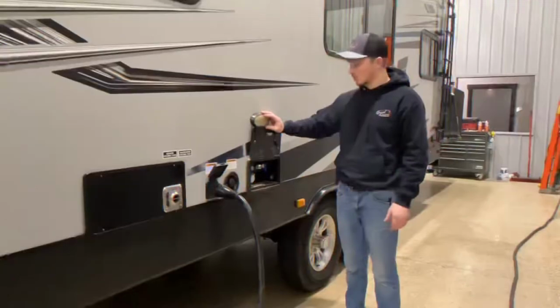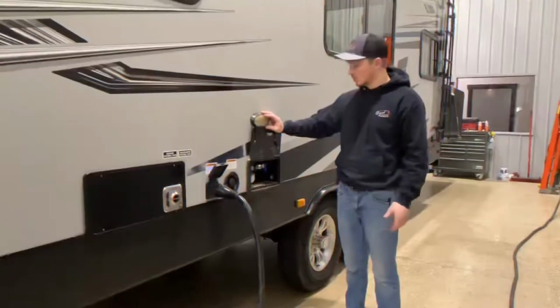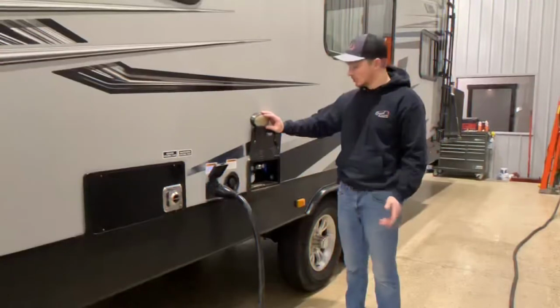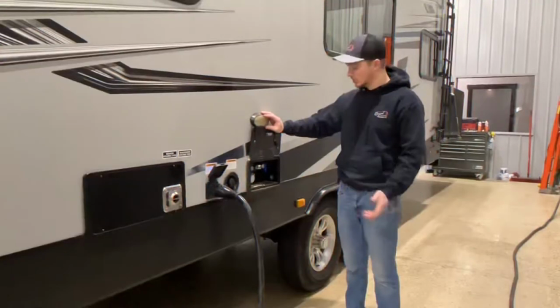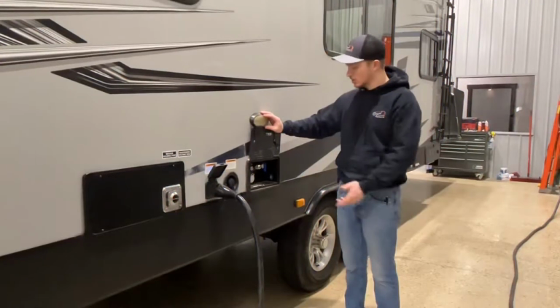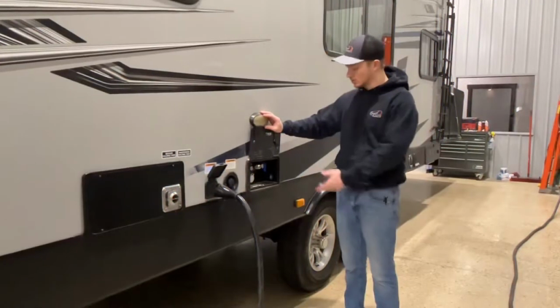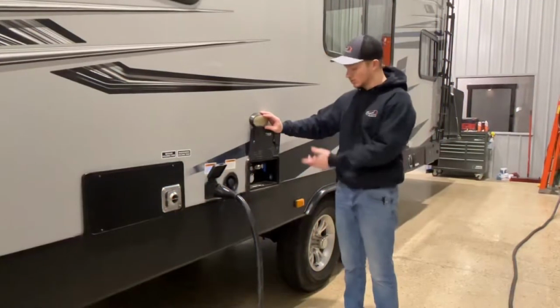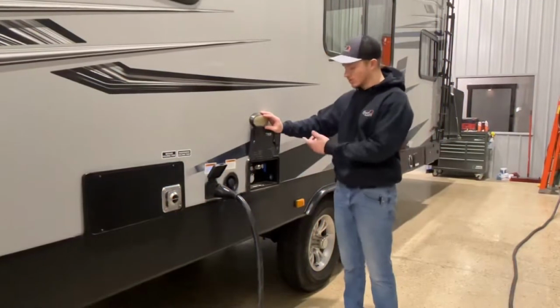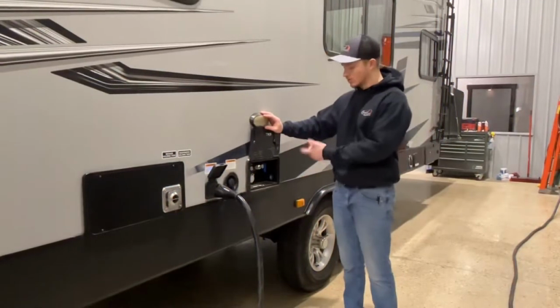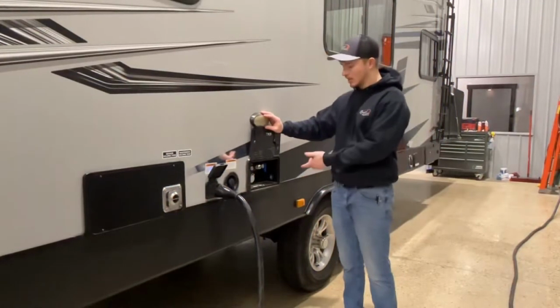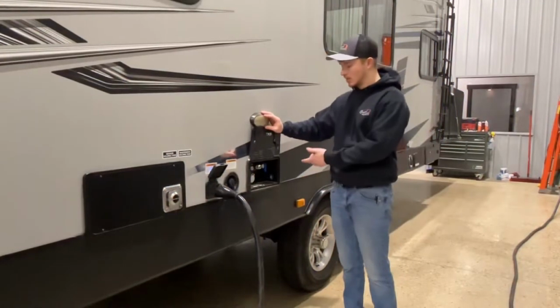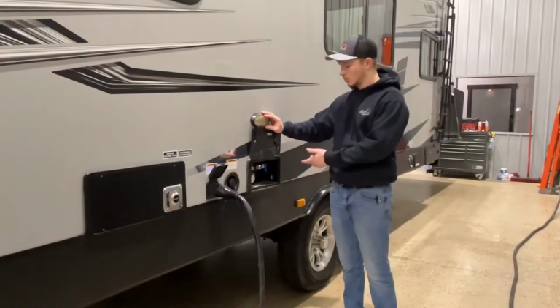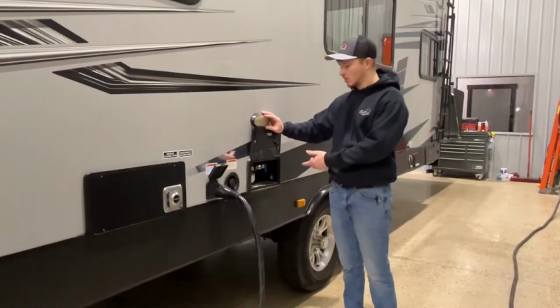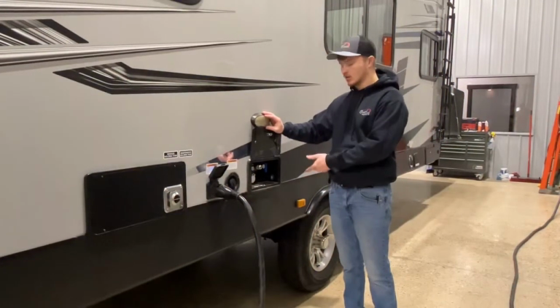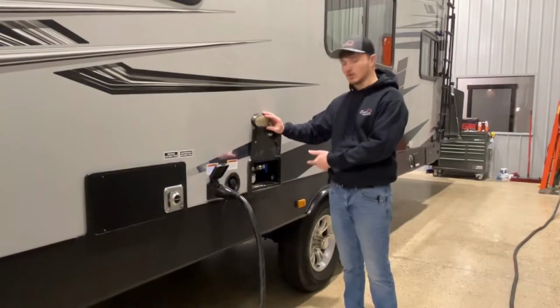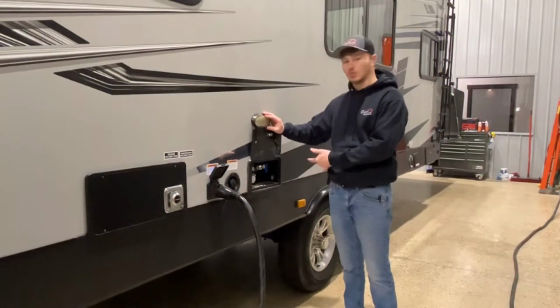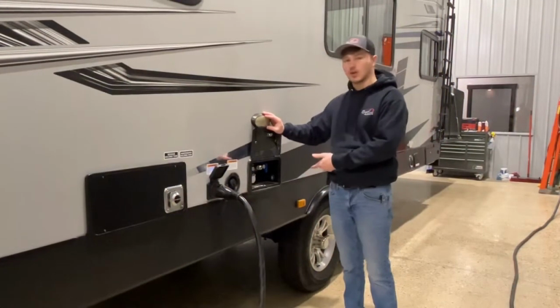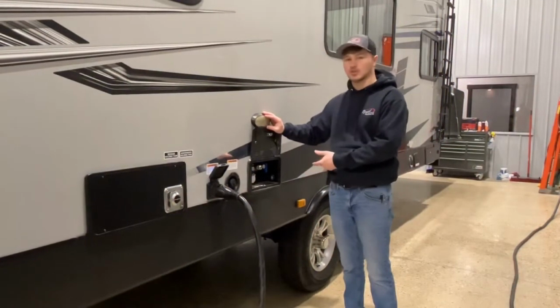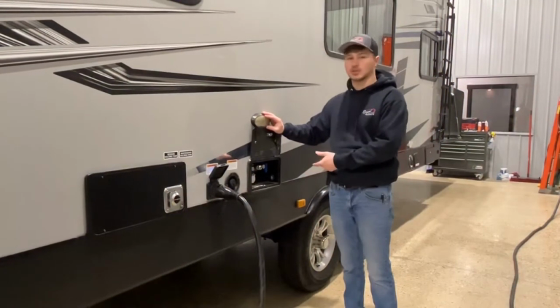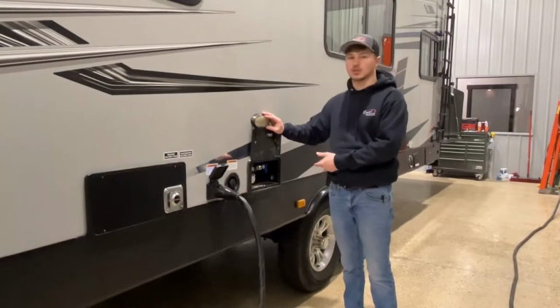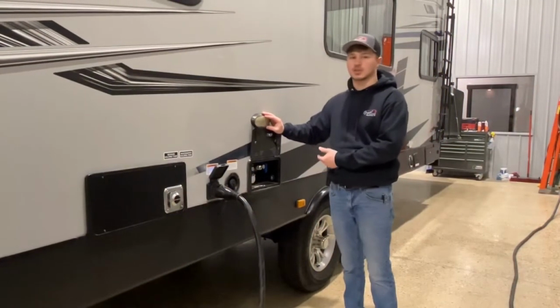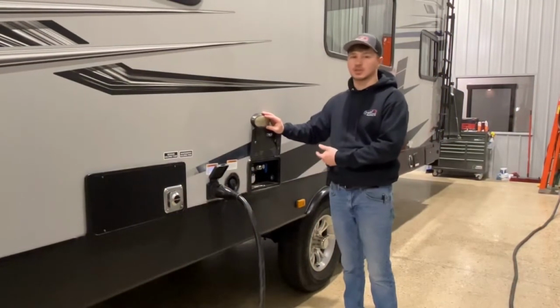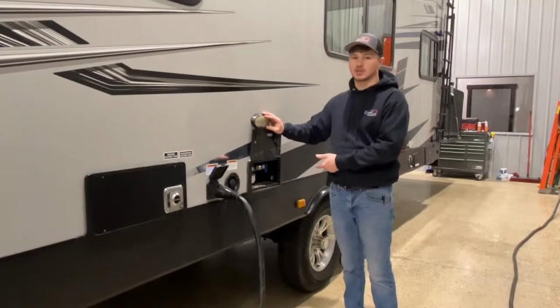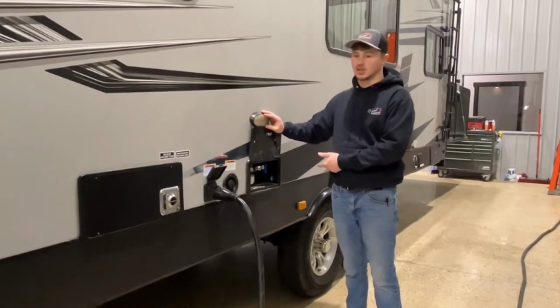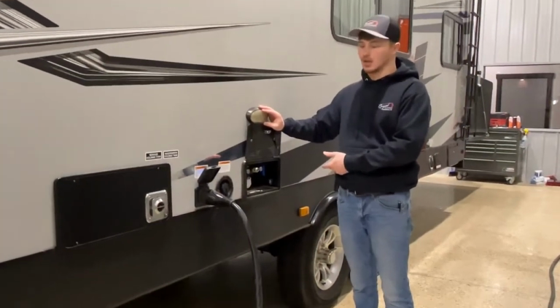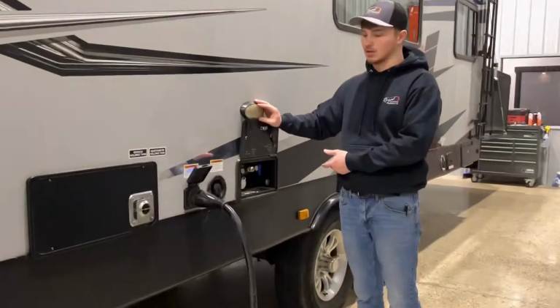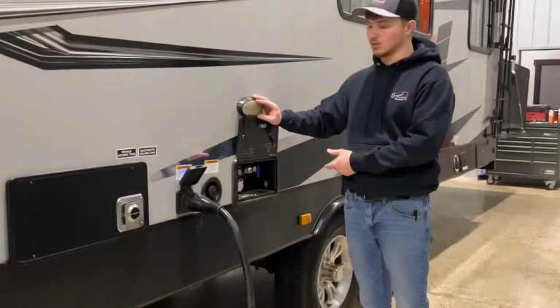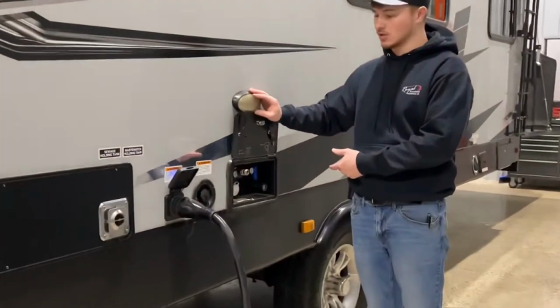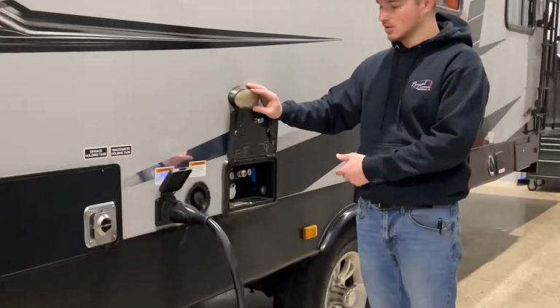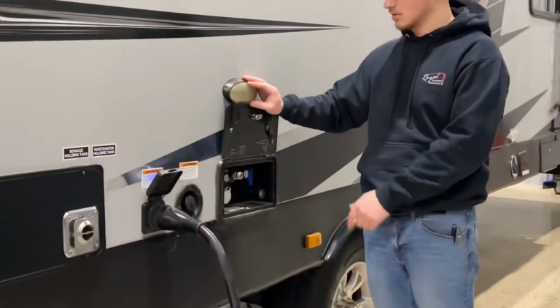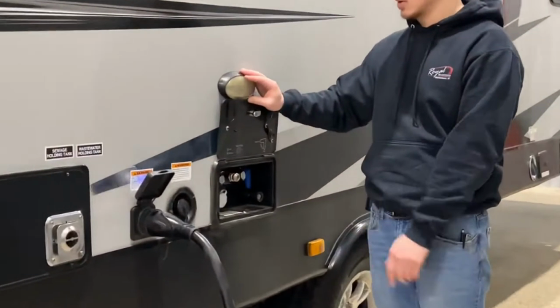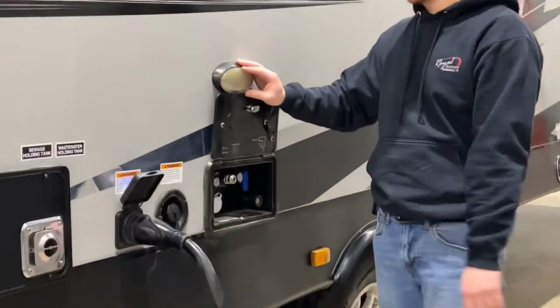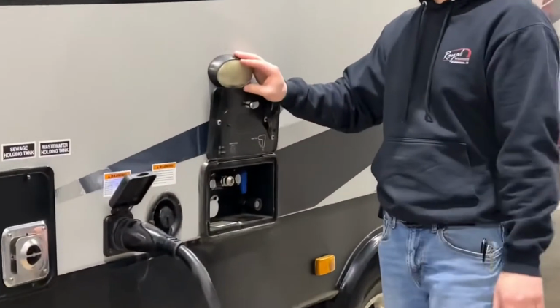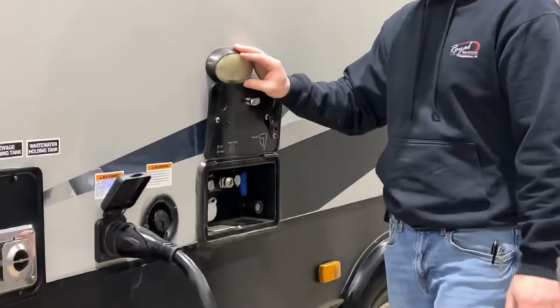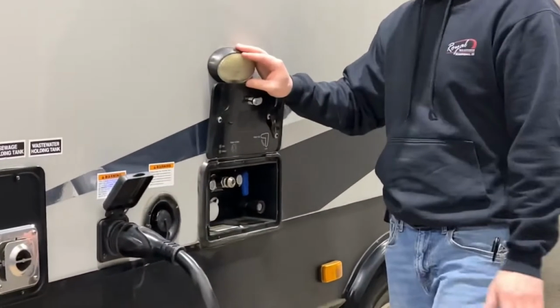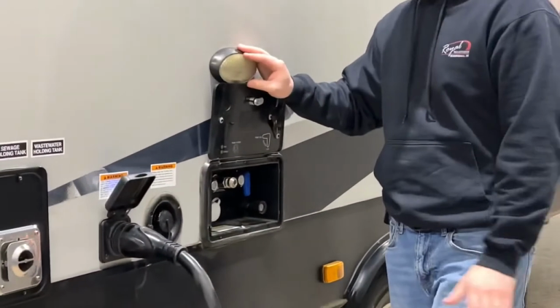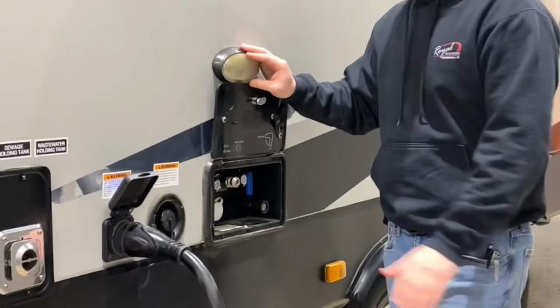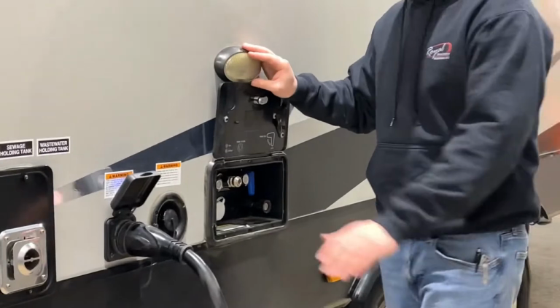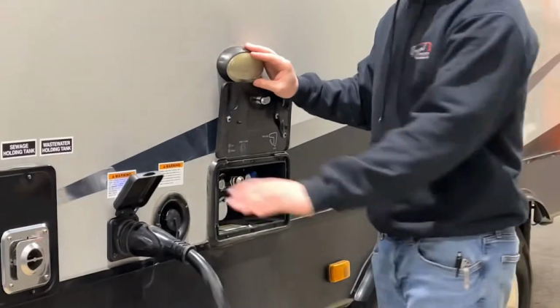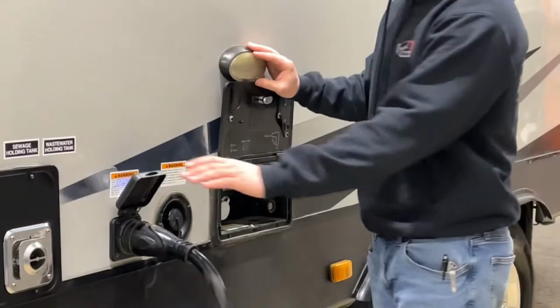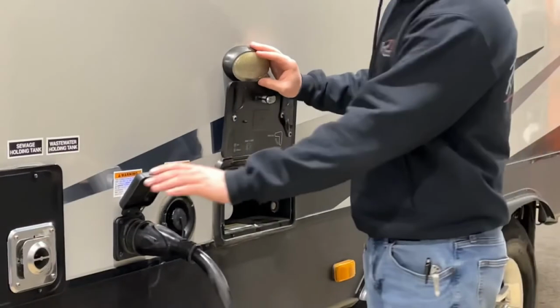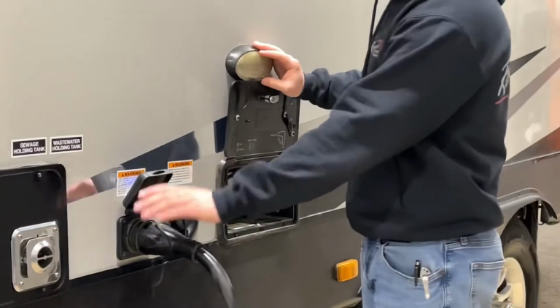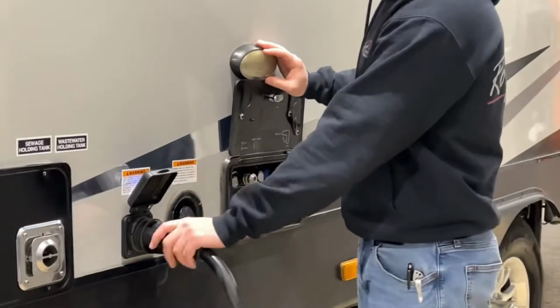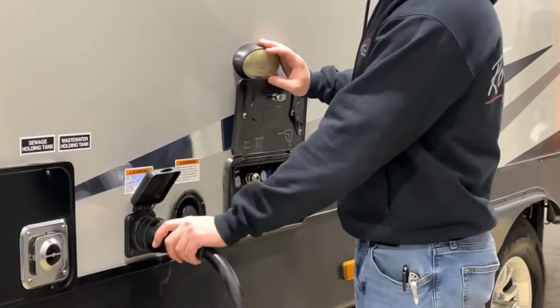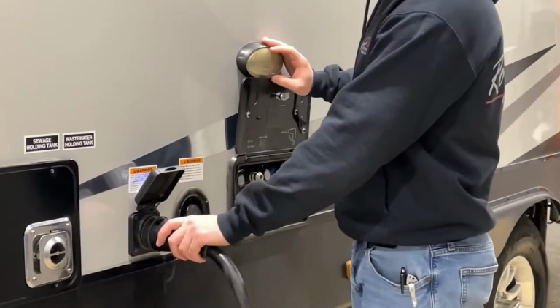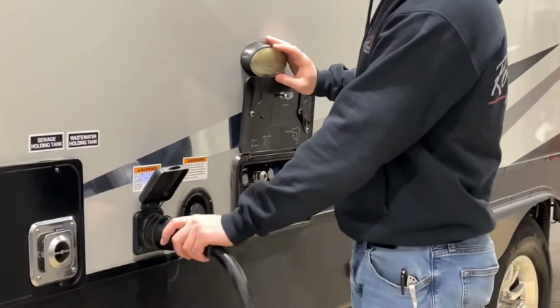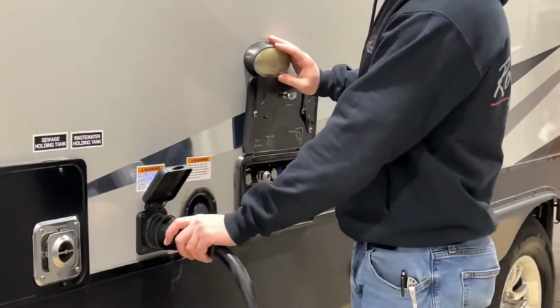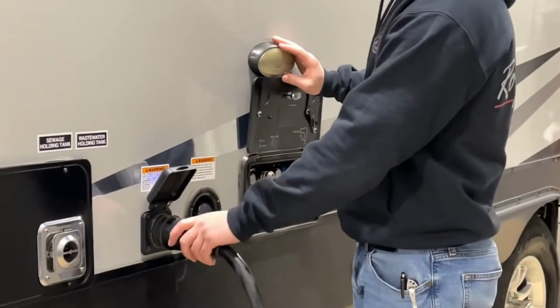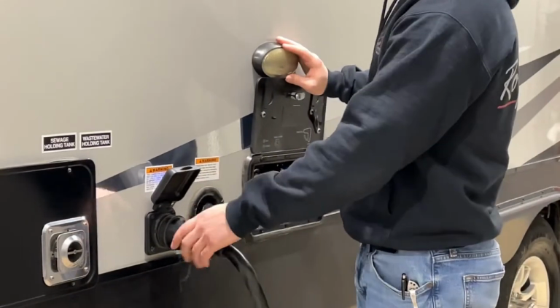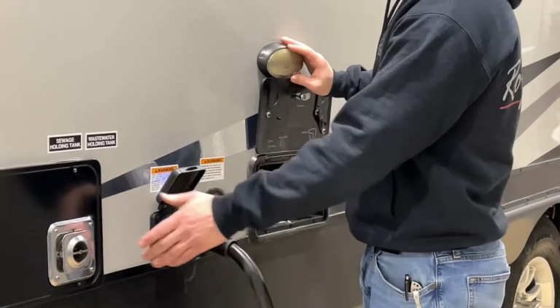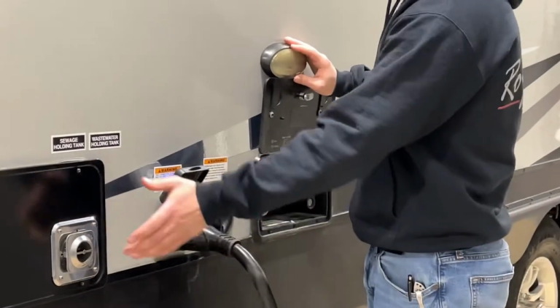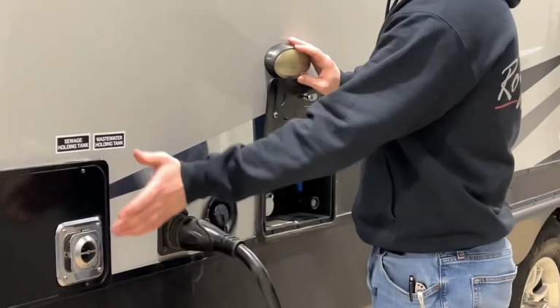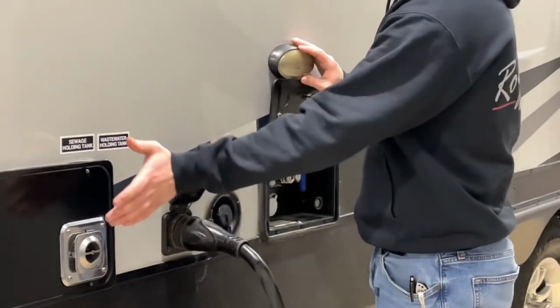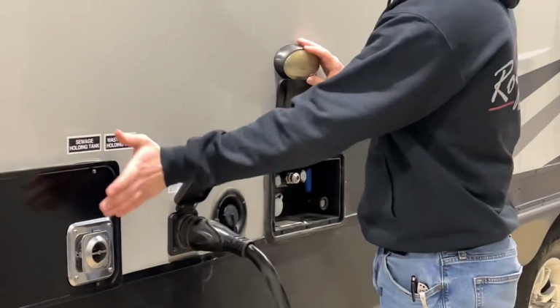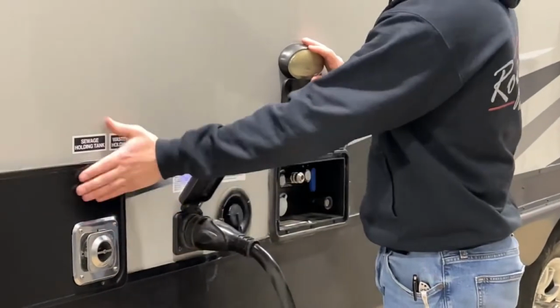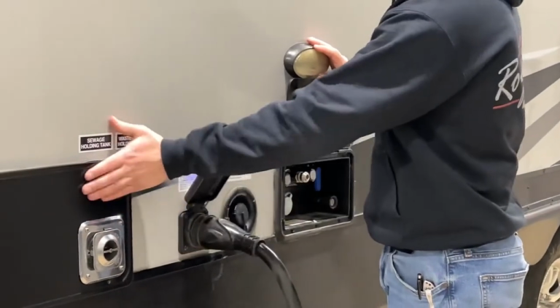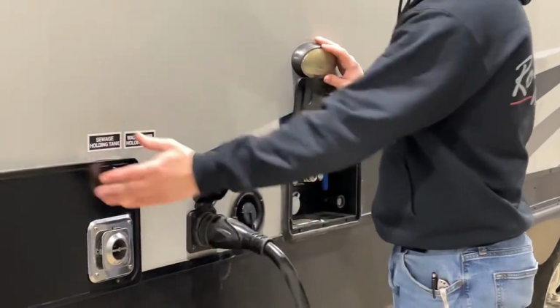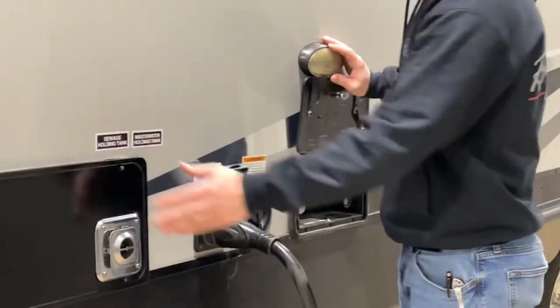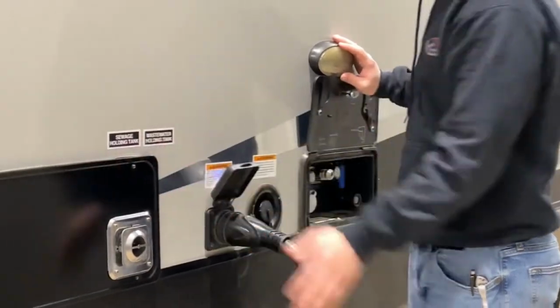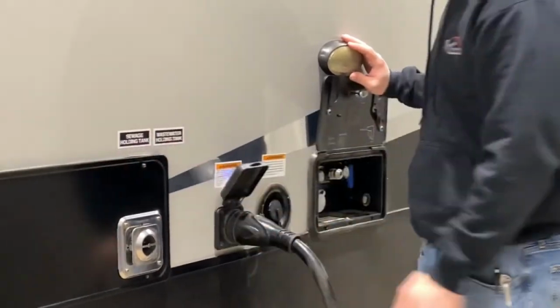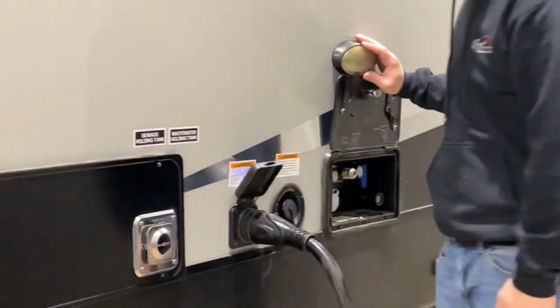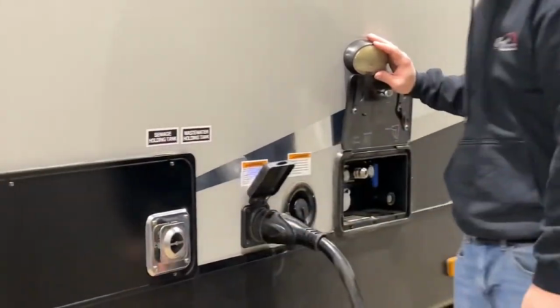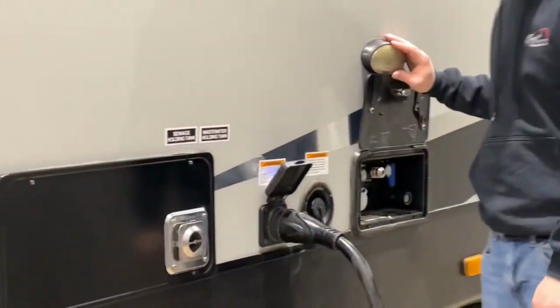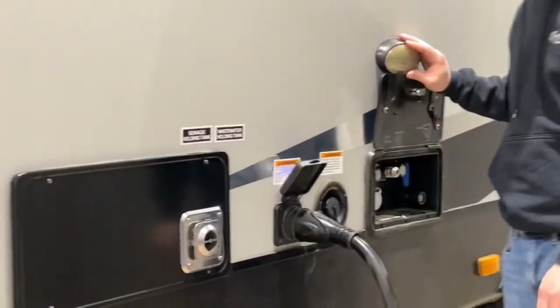We're also going to show you where your water station is and how to use it, where to plug in at, and the basics on your furnace.